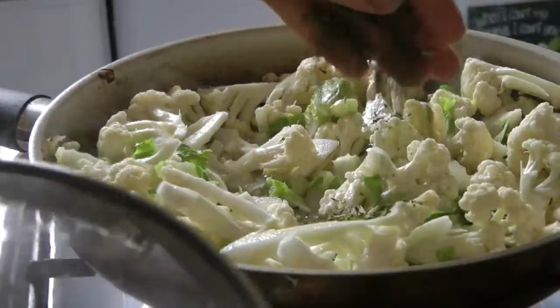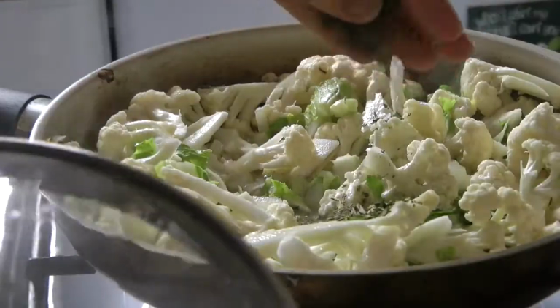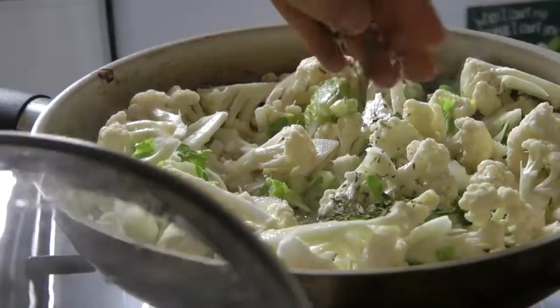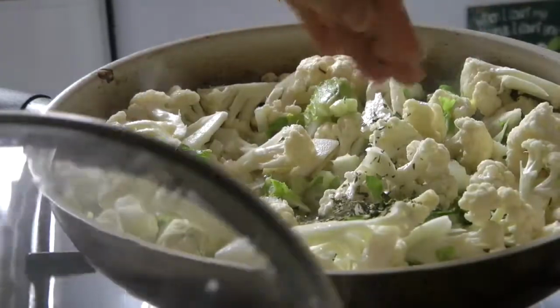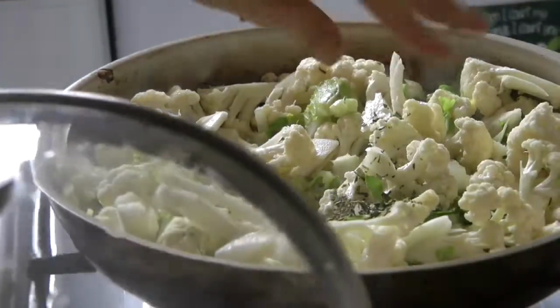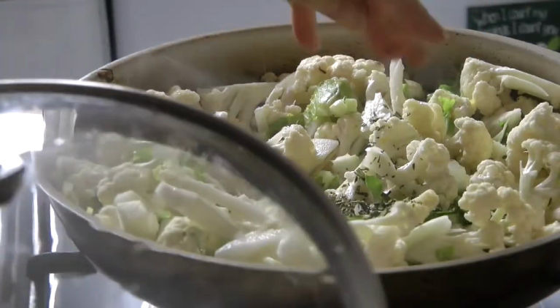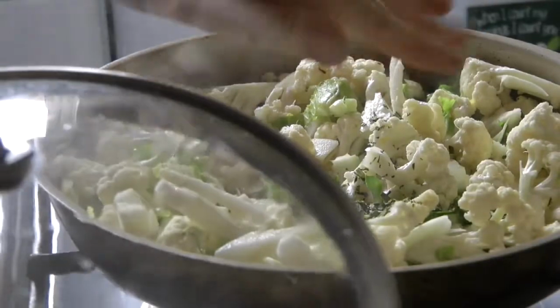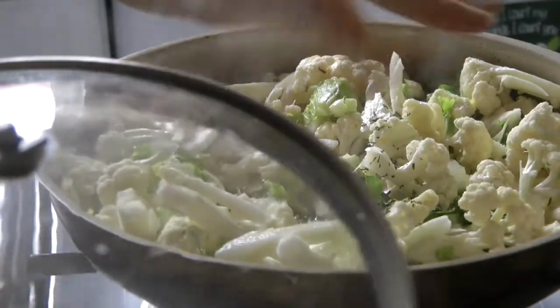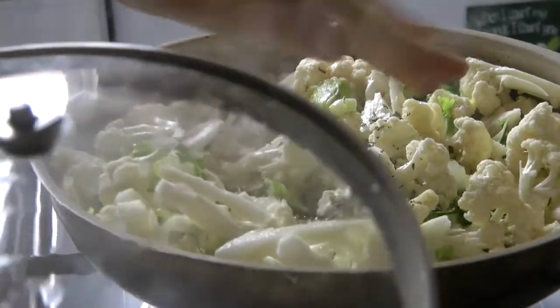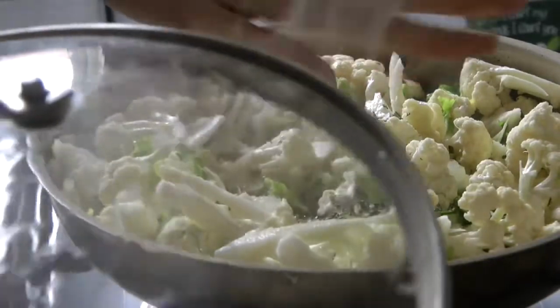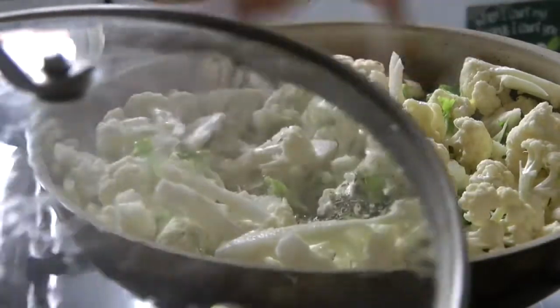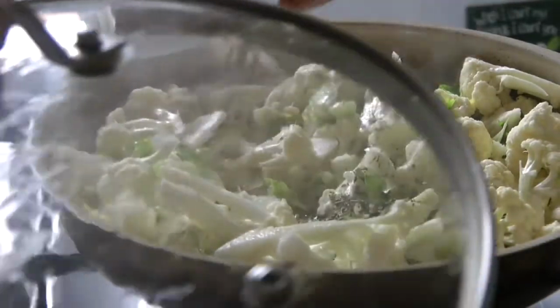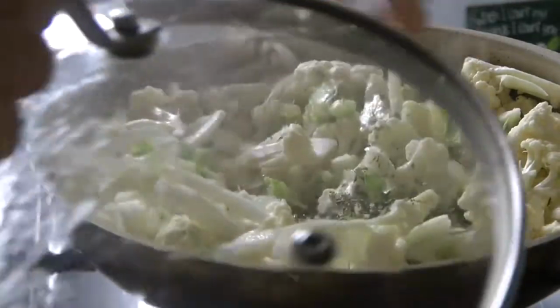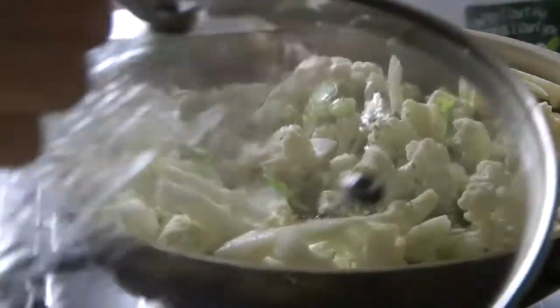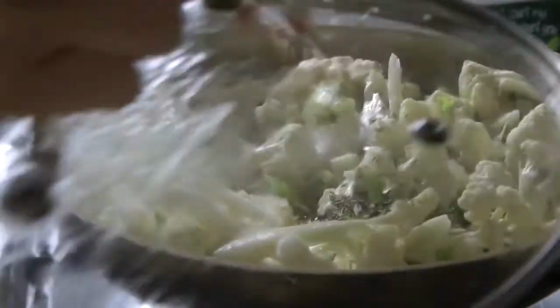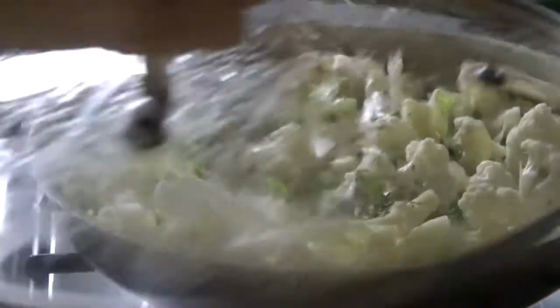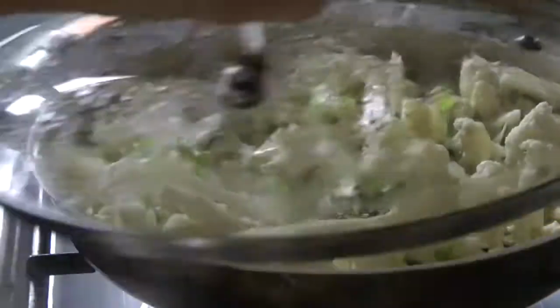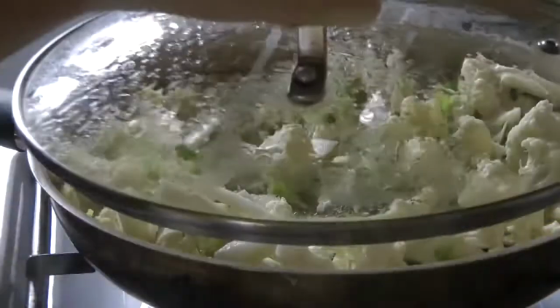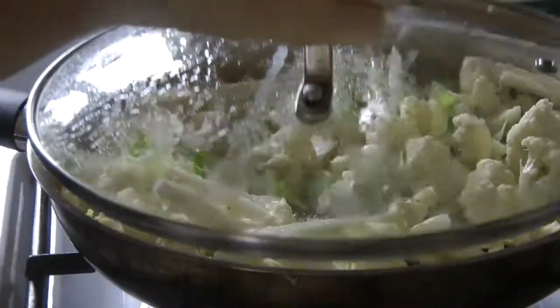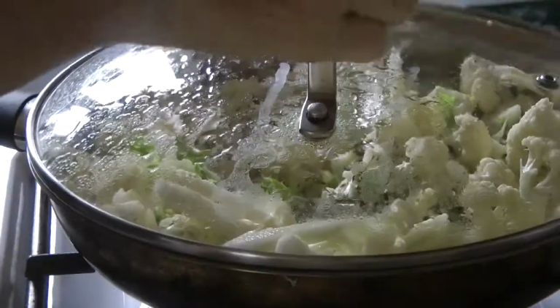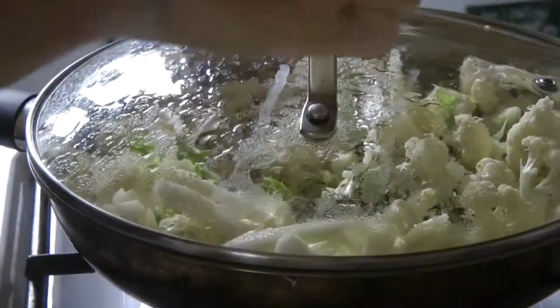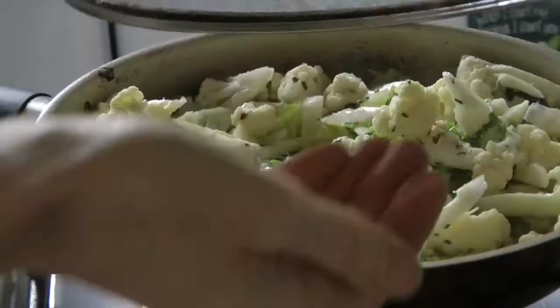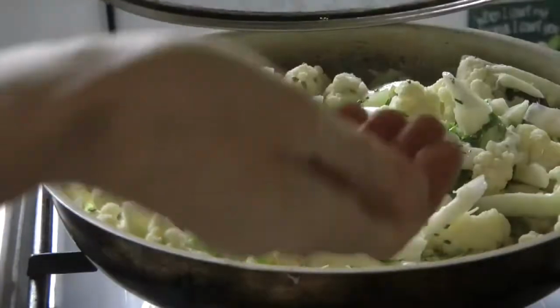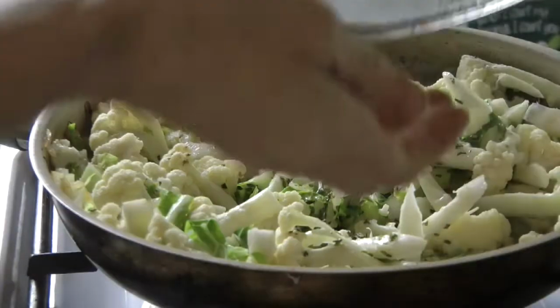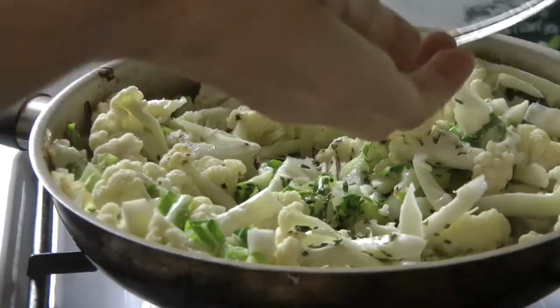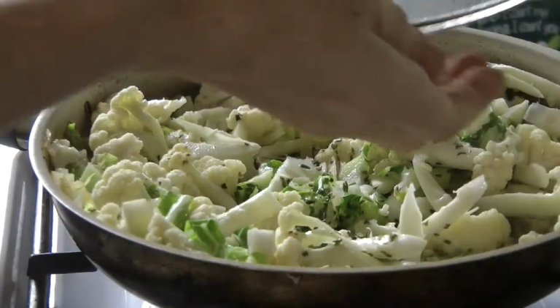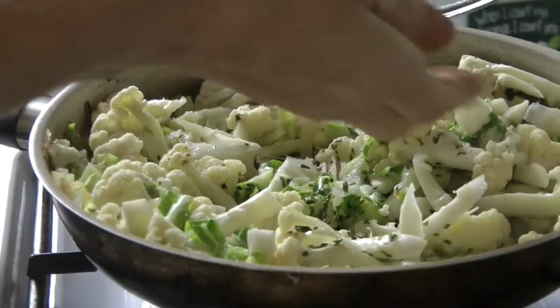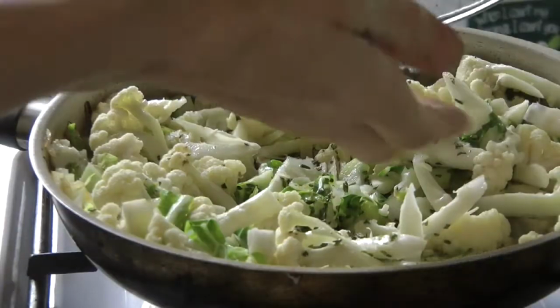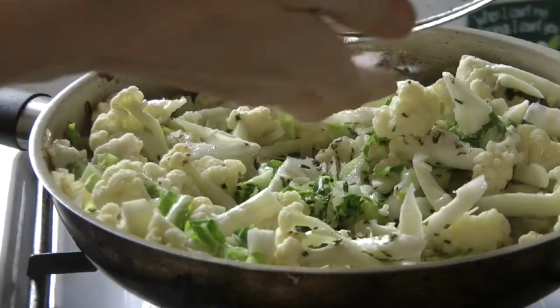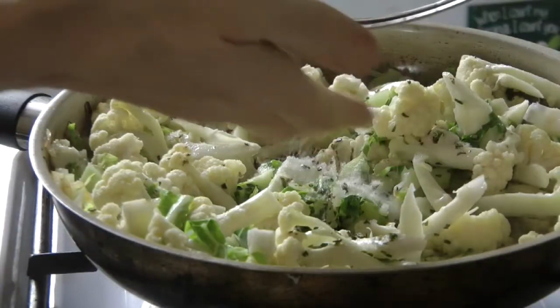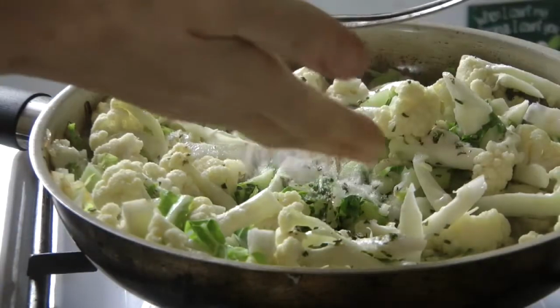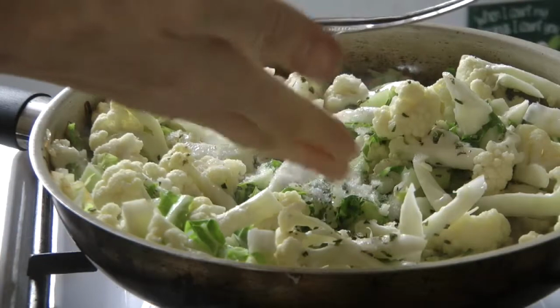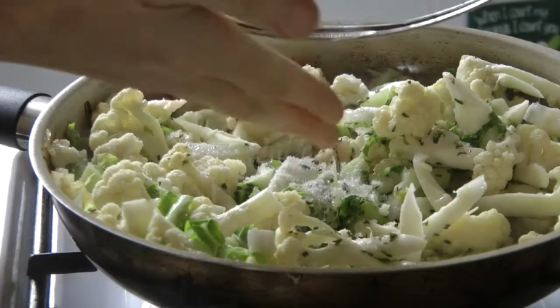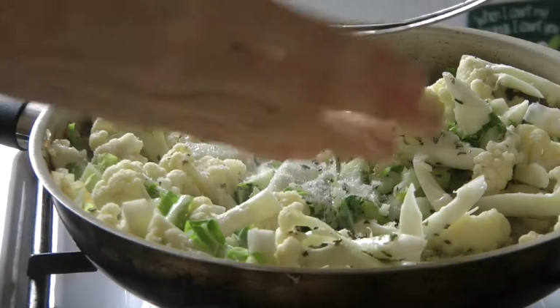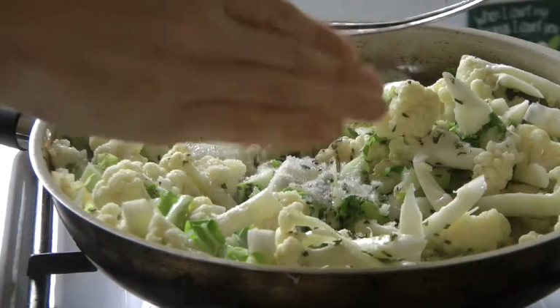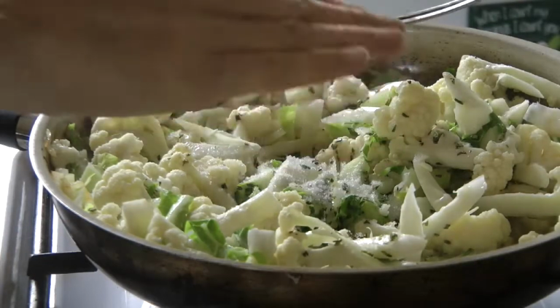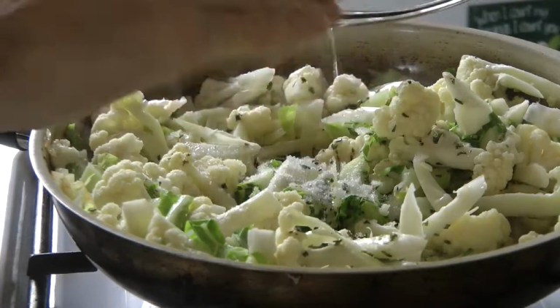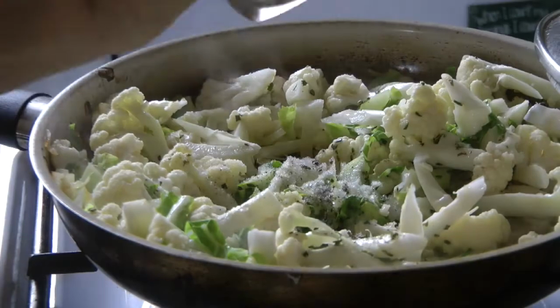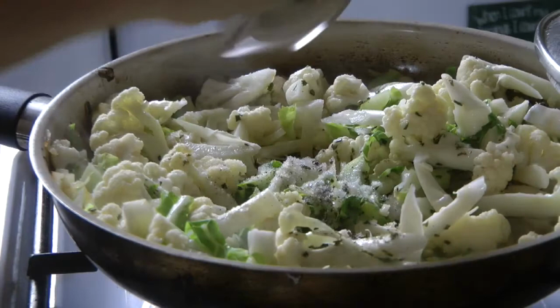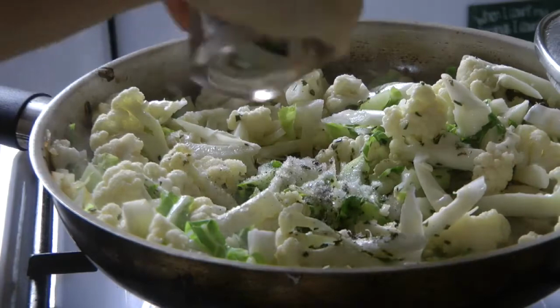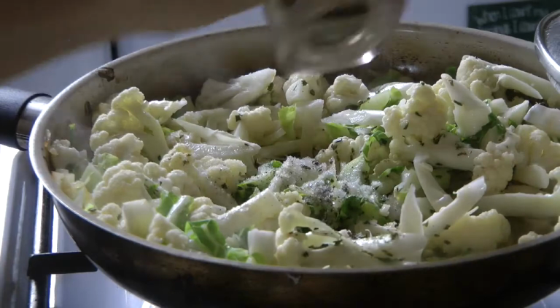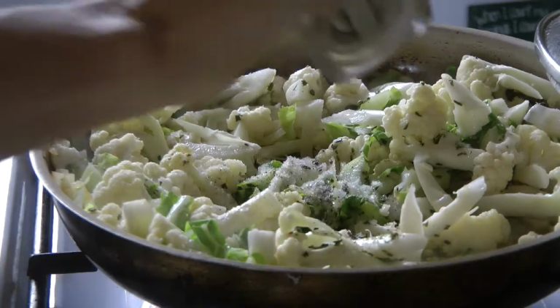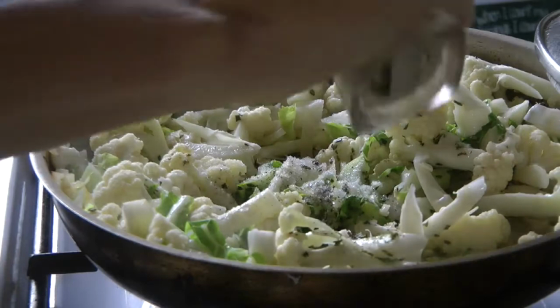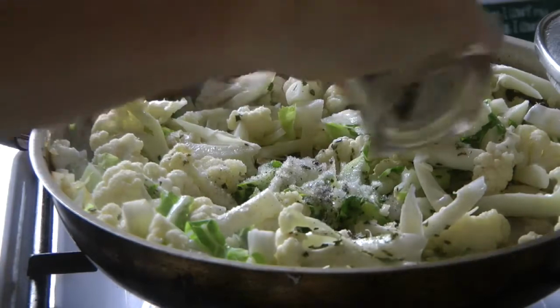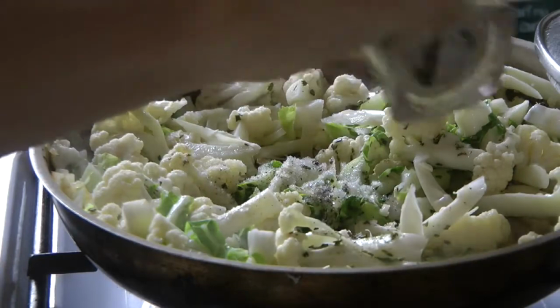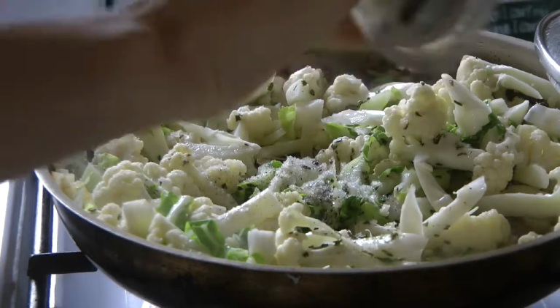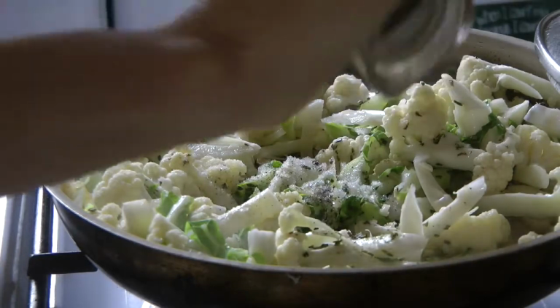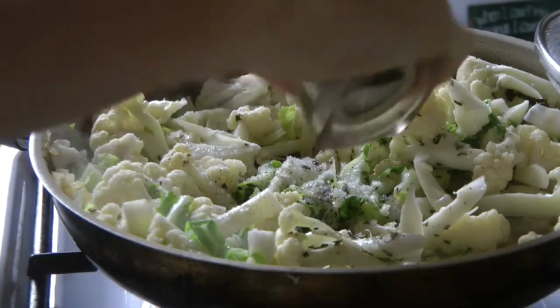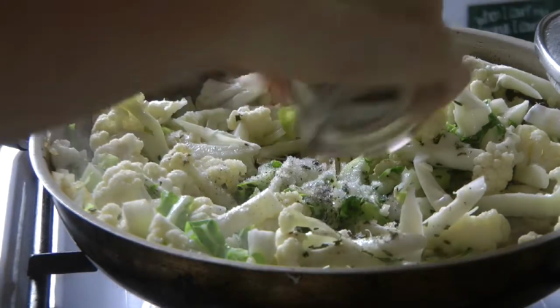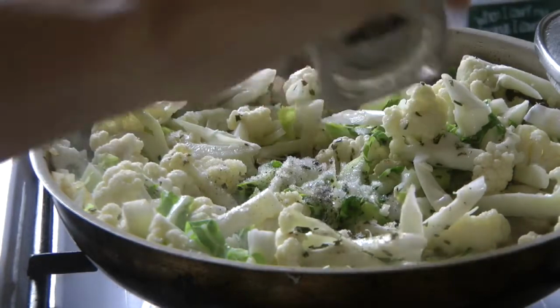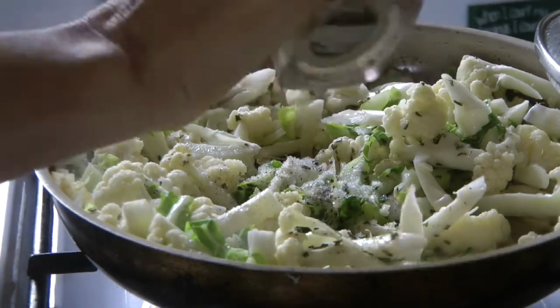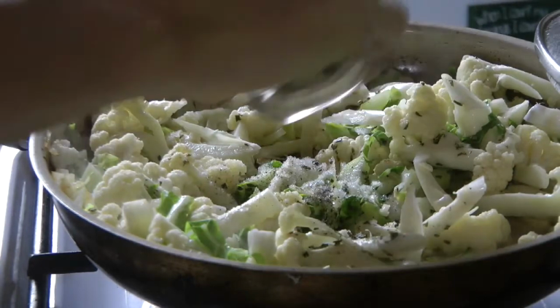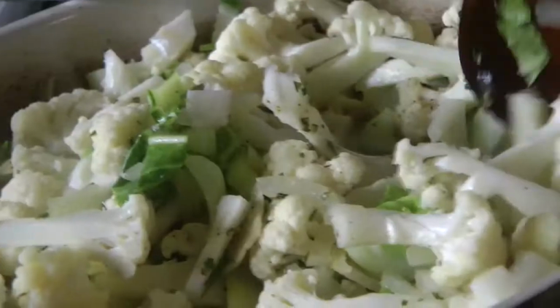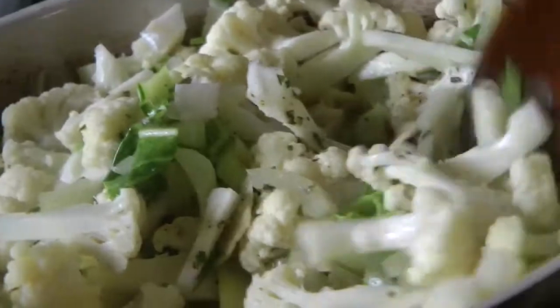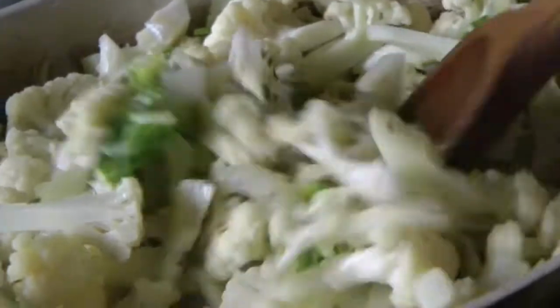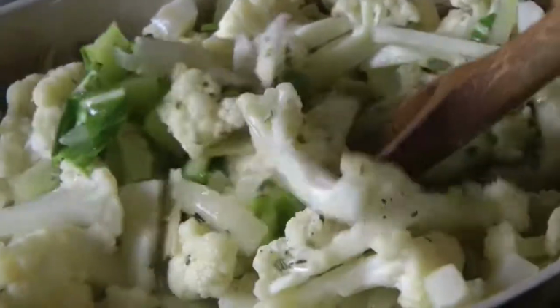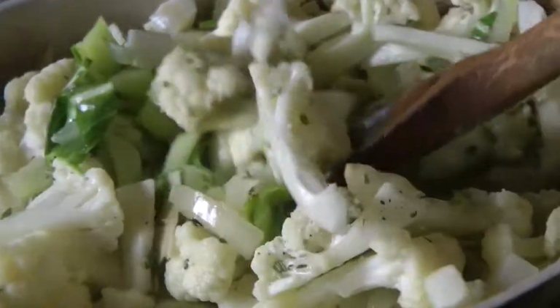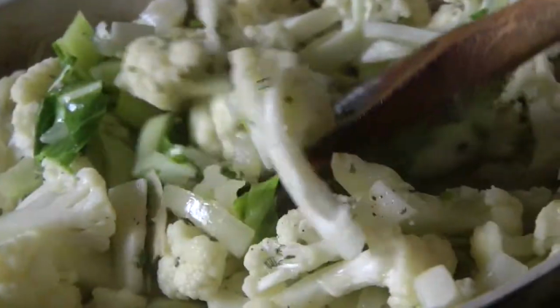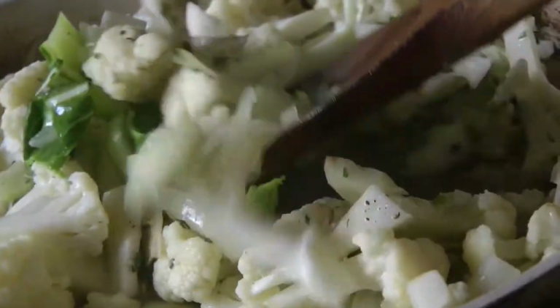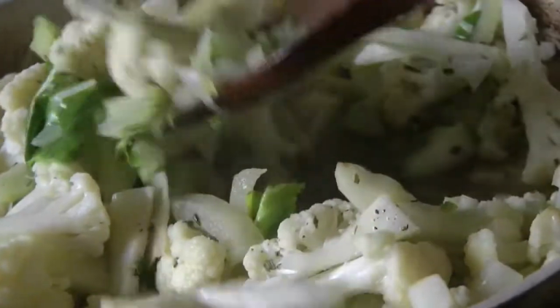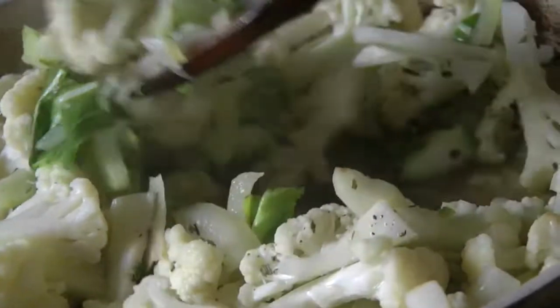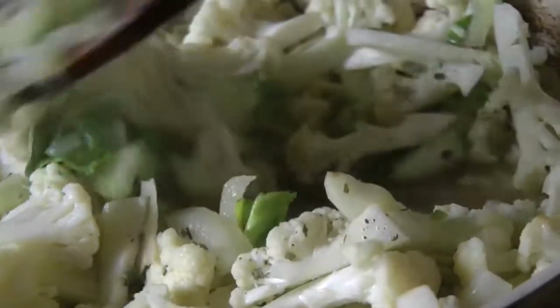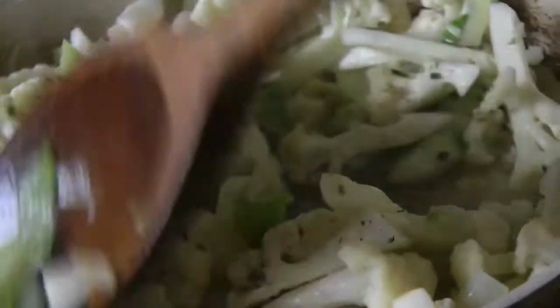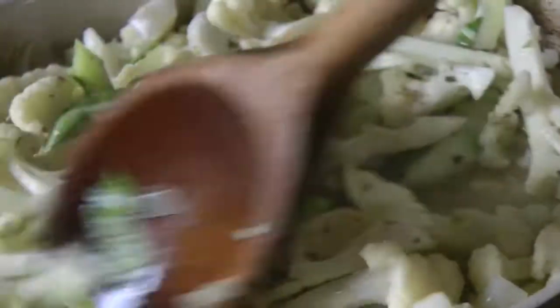Then I added the rosemary, salt and pepper to taste, and mixed it all in together.